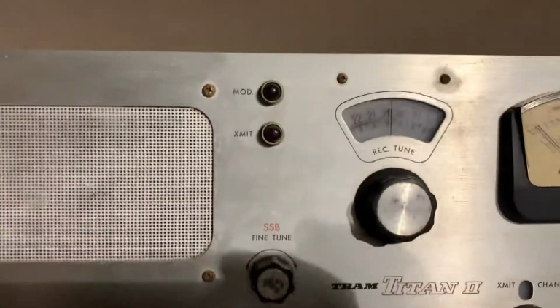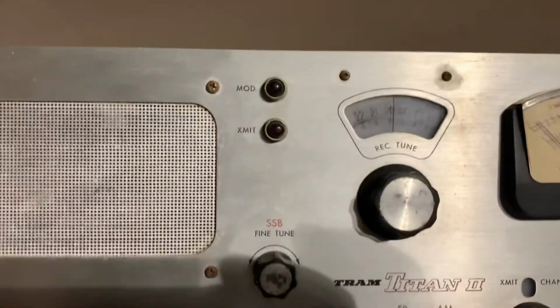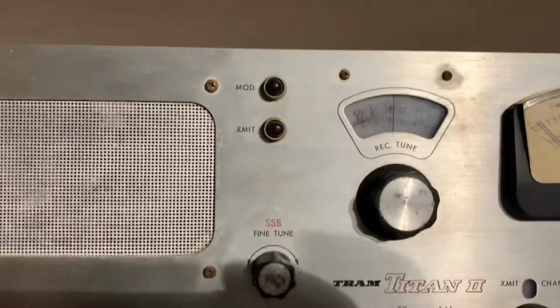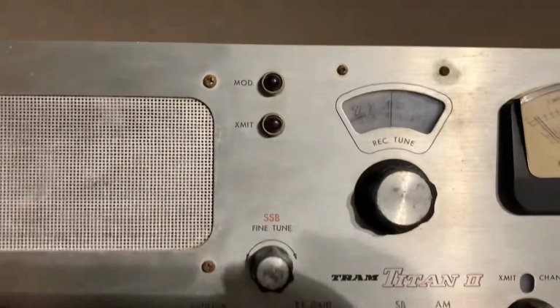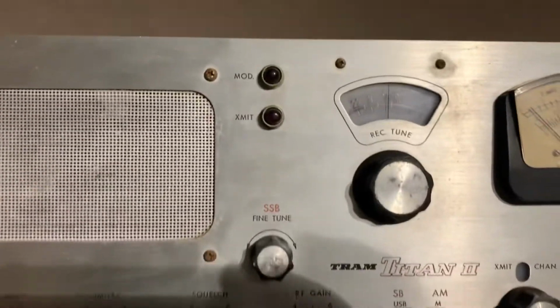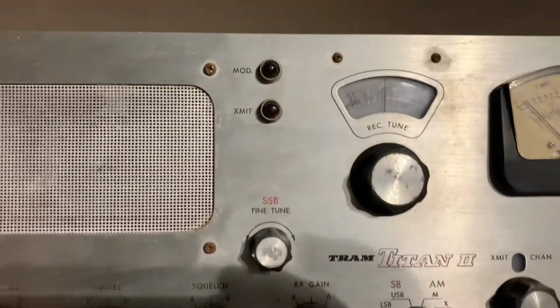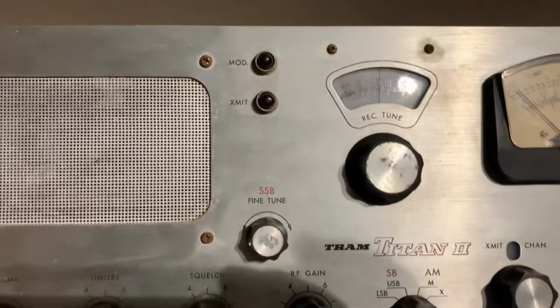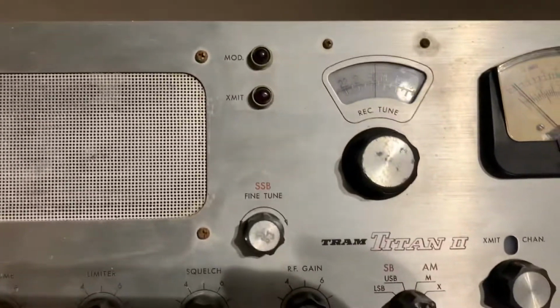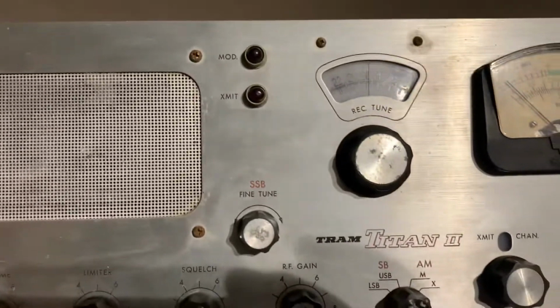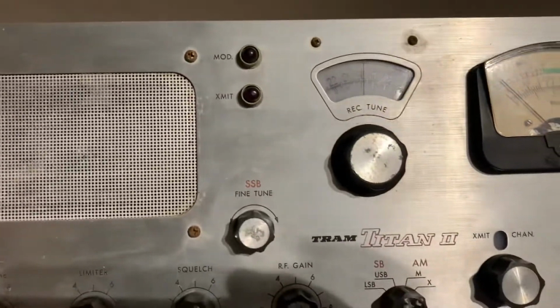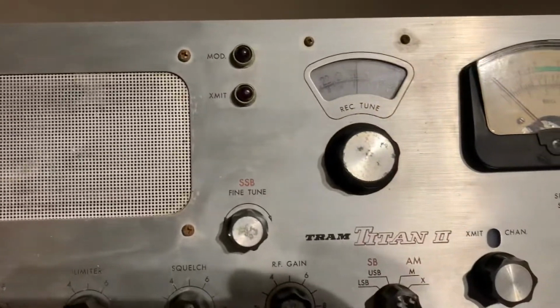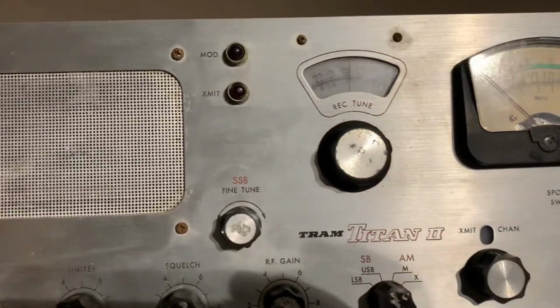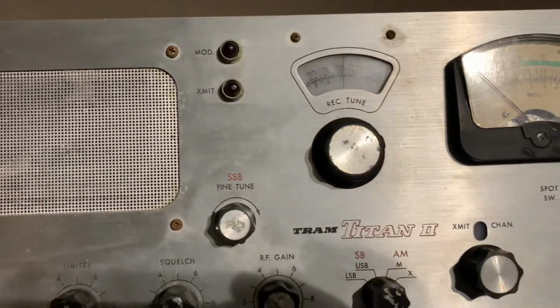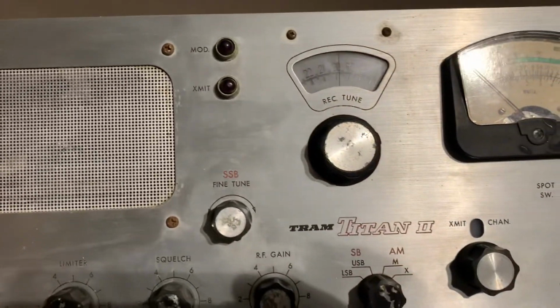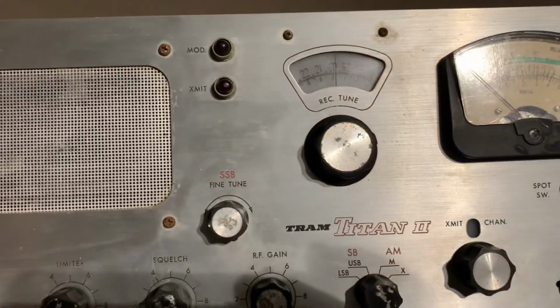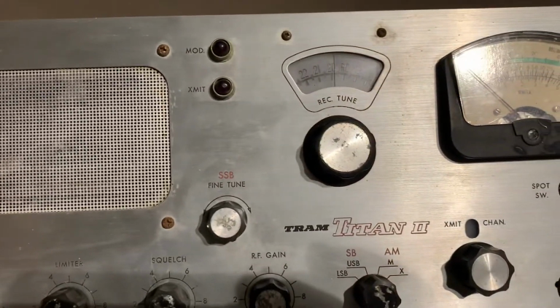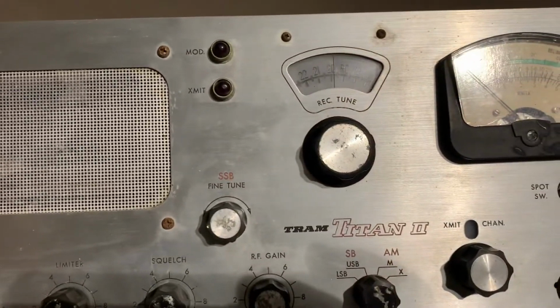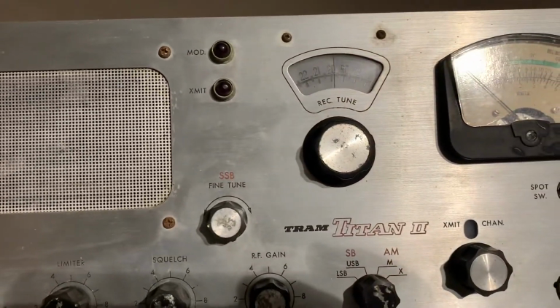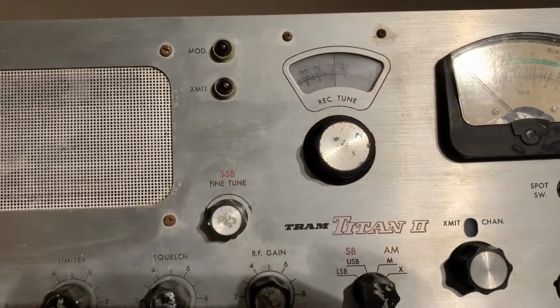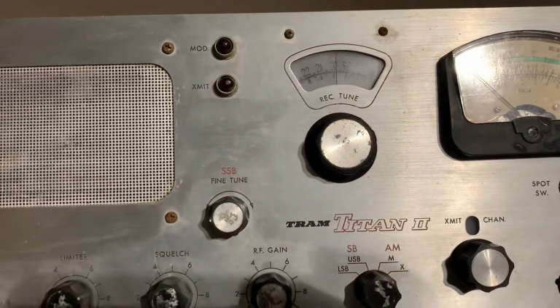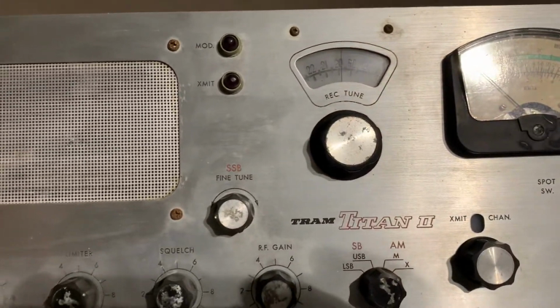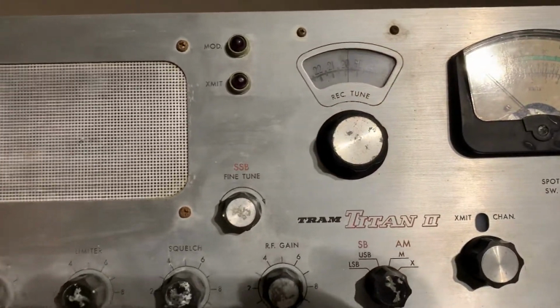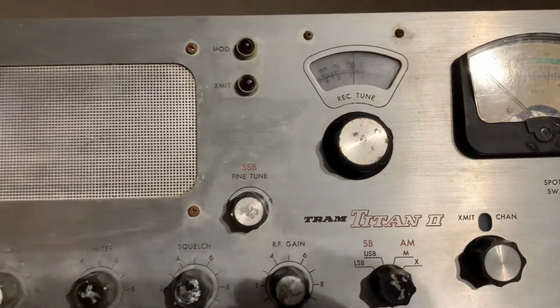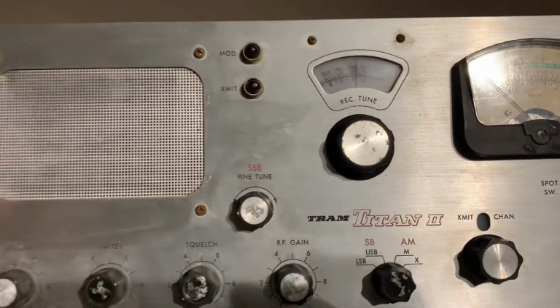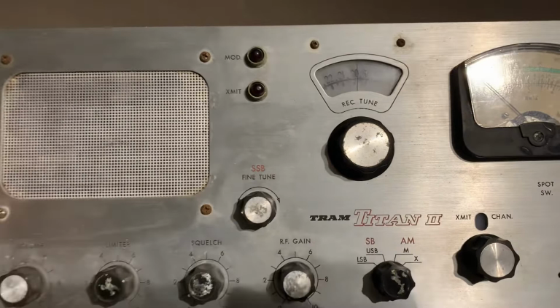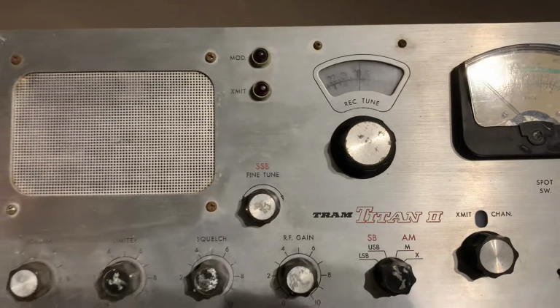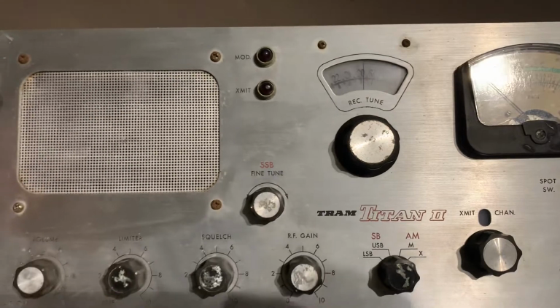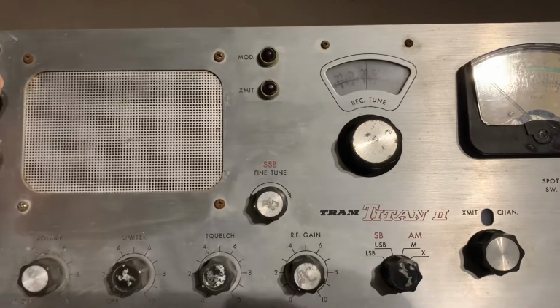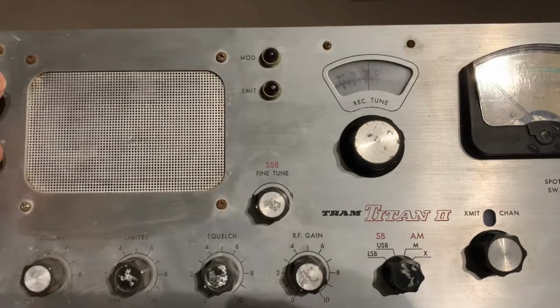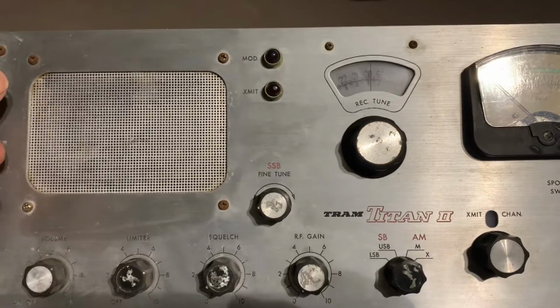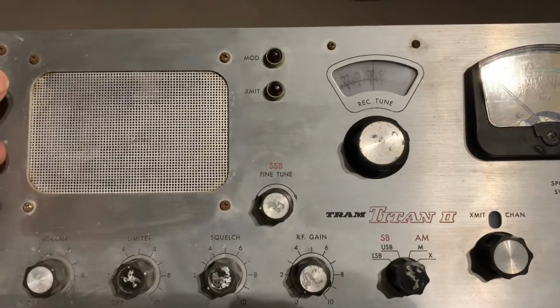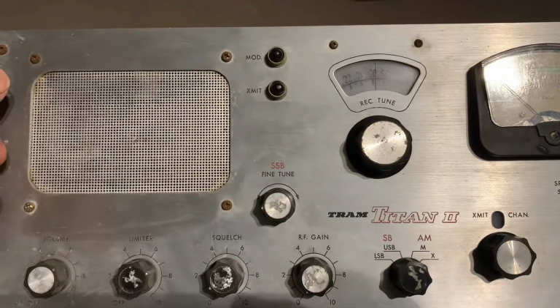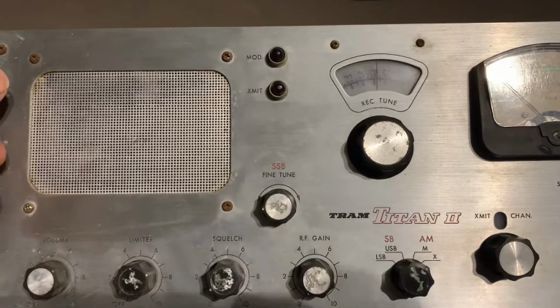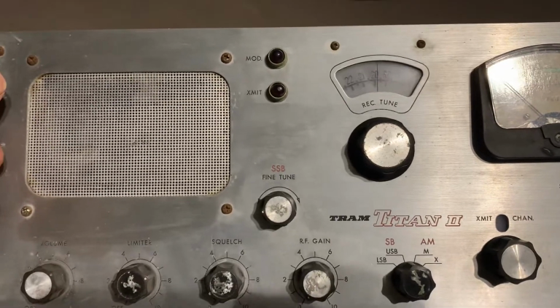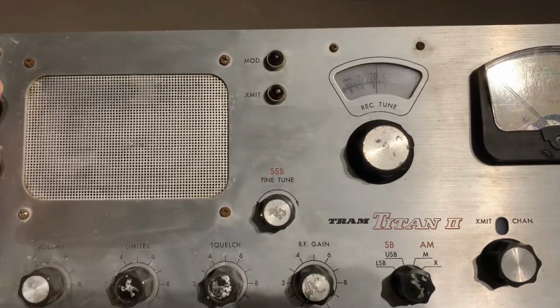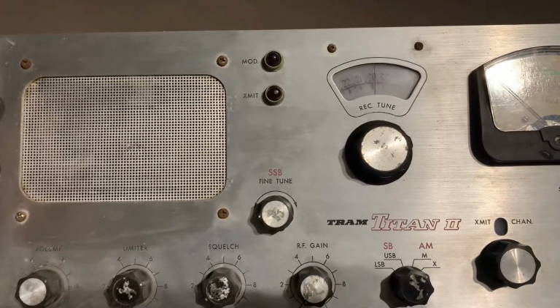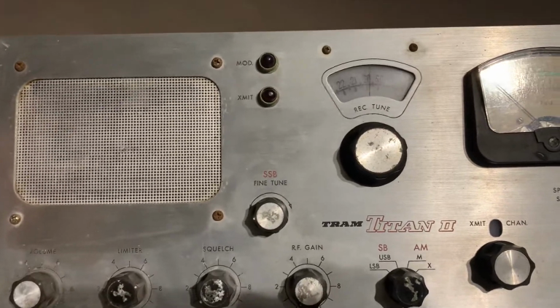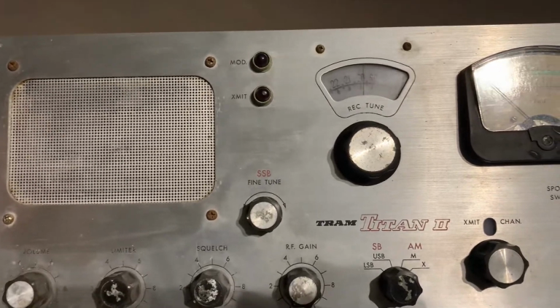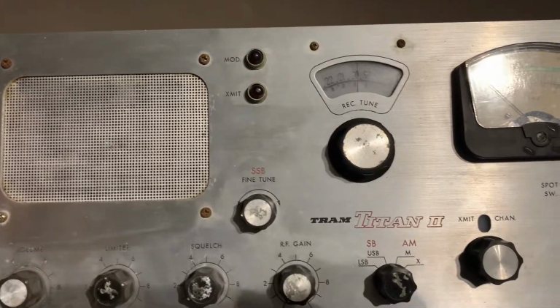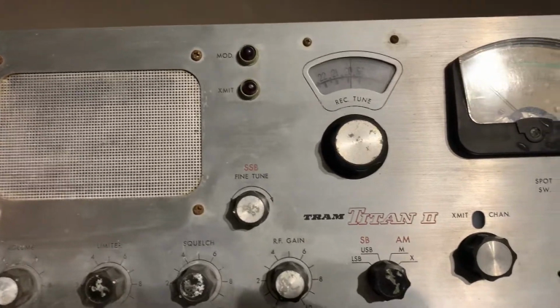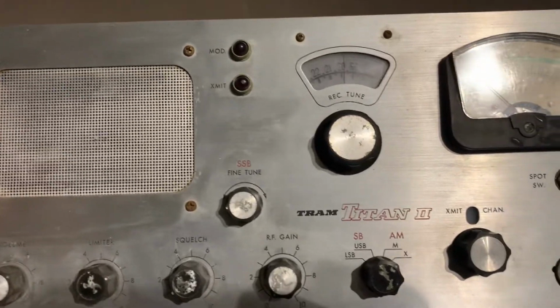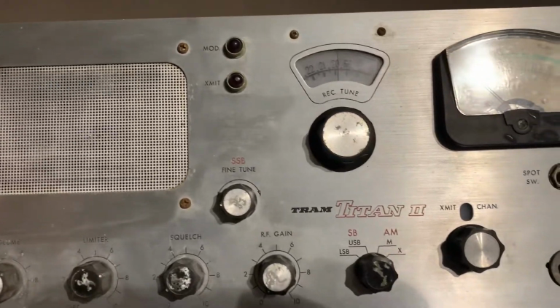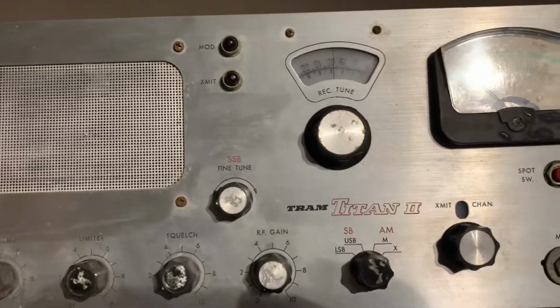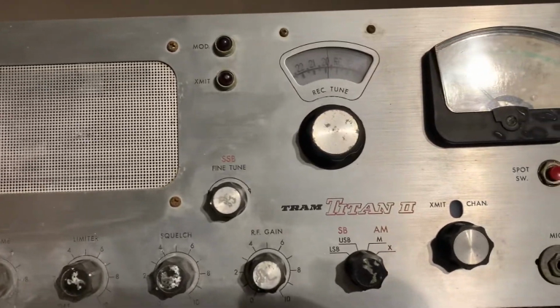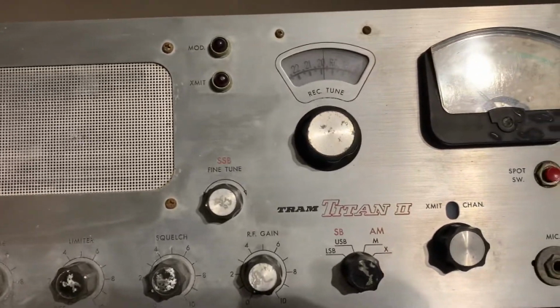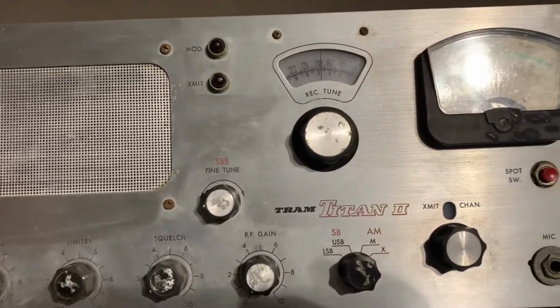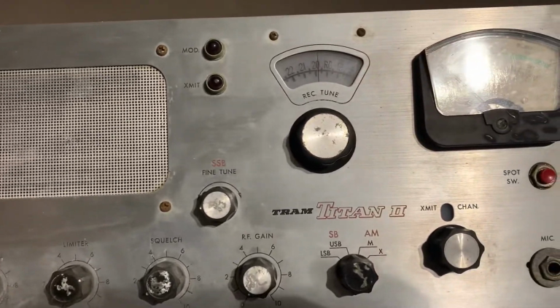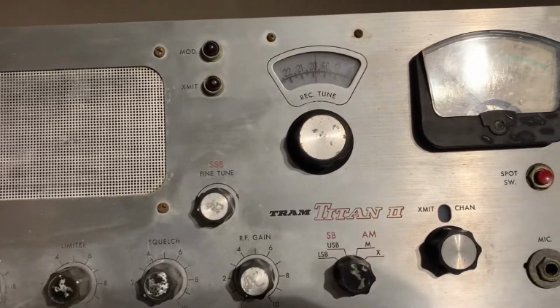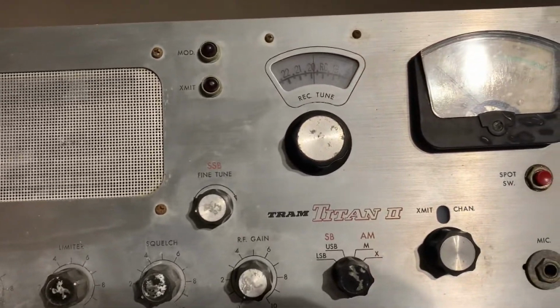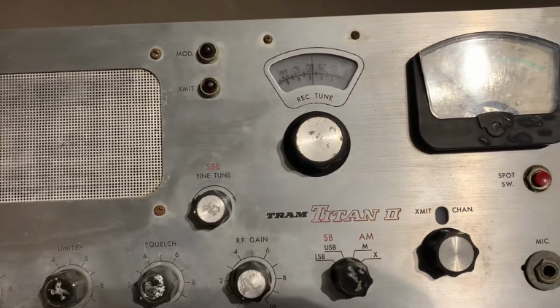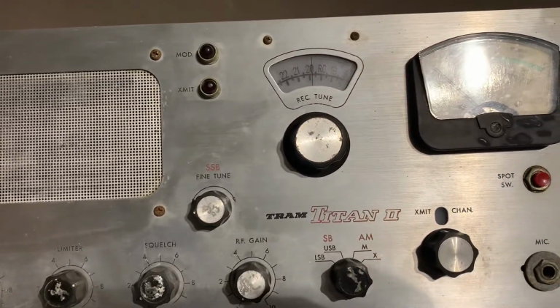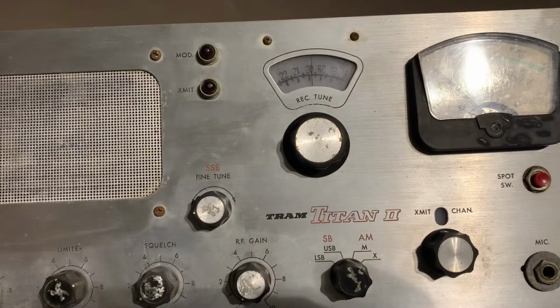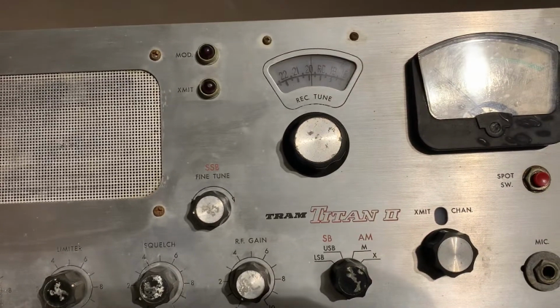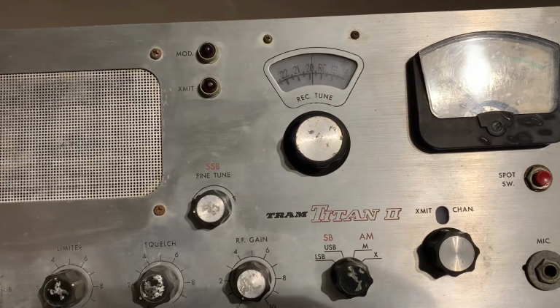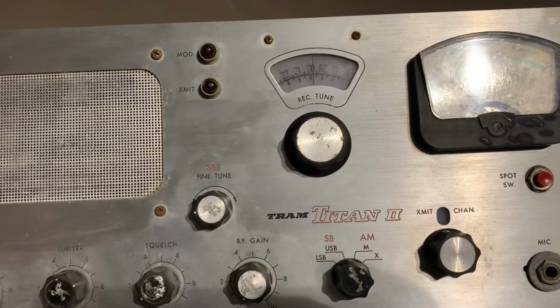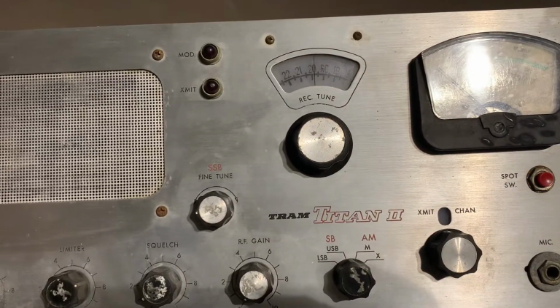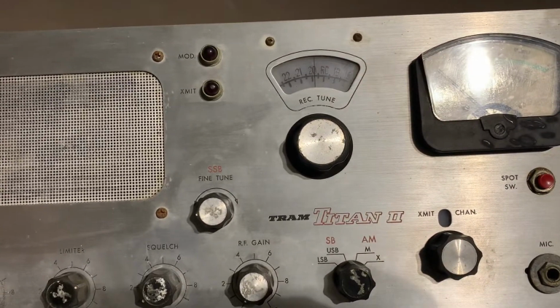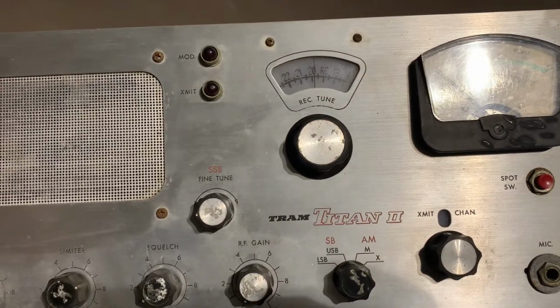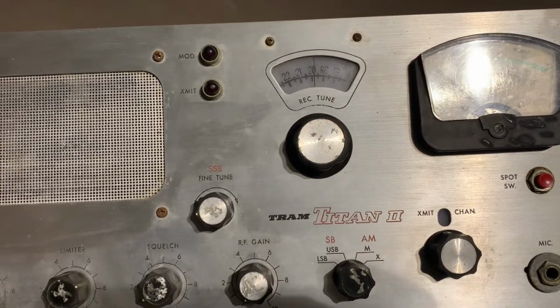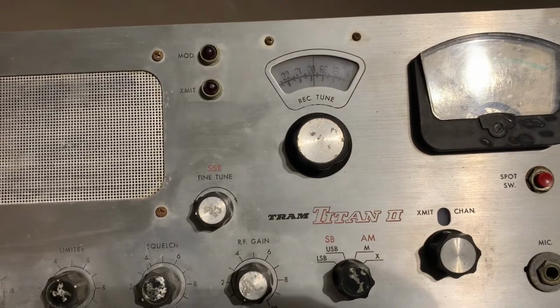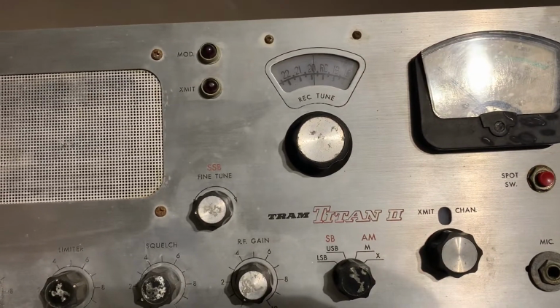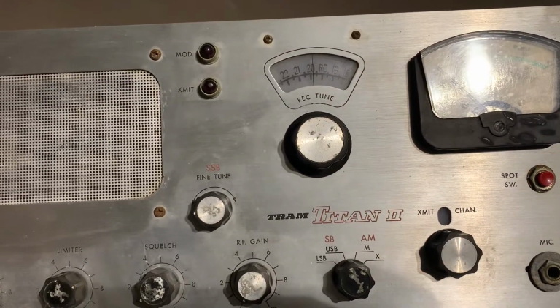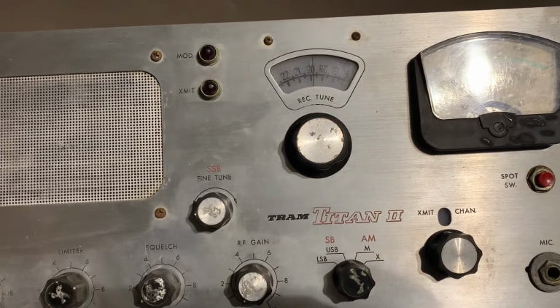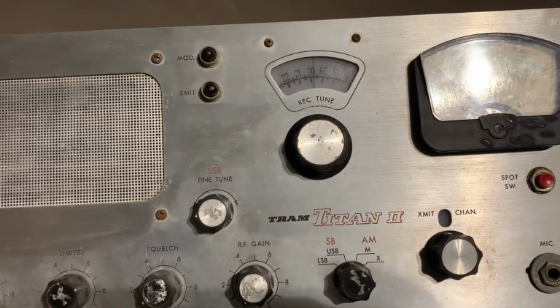Probably going to part it out — nobody wants to buy the whole thing. Take care, guys.